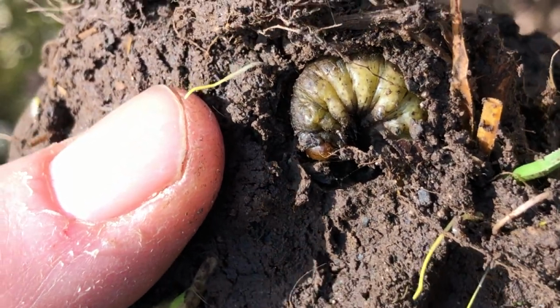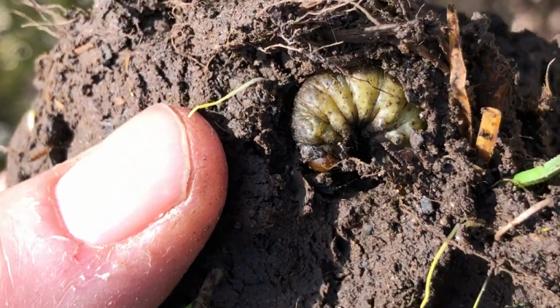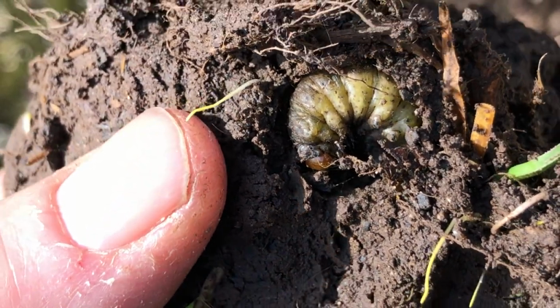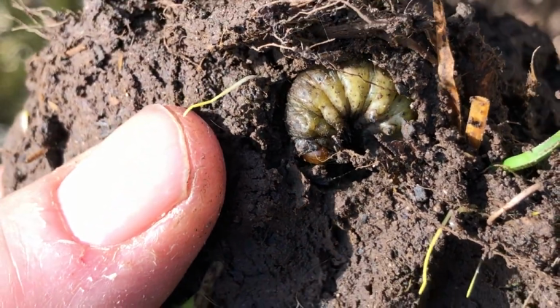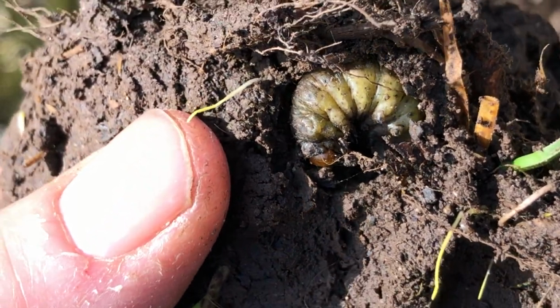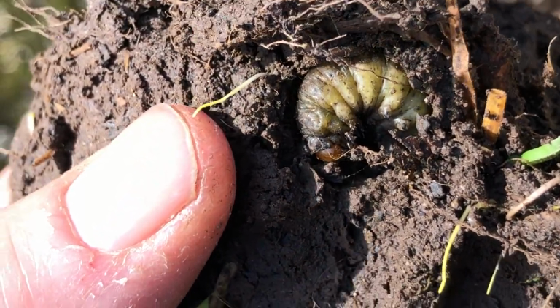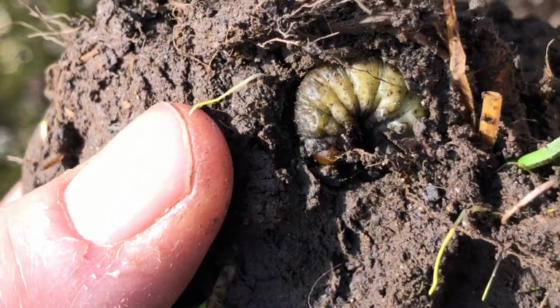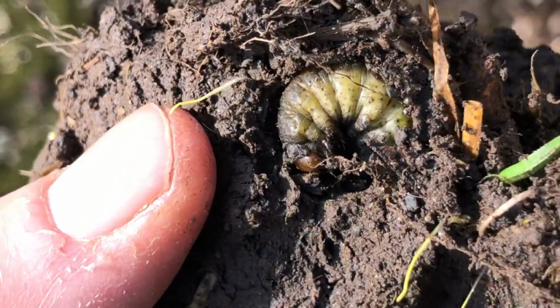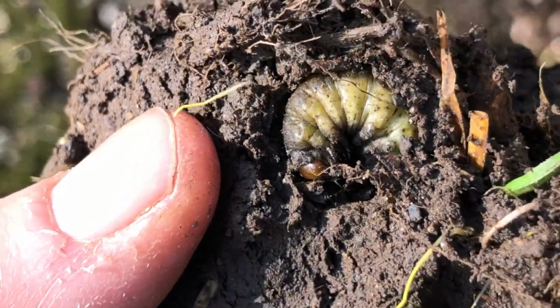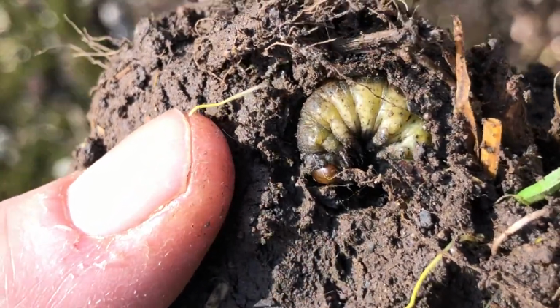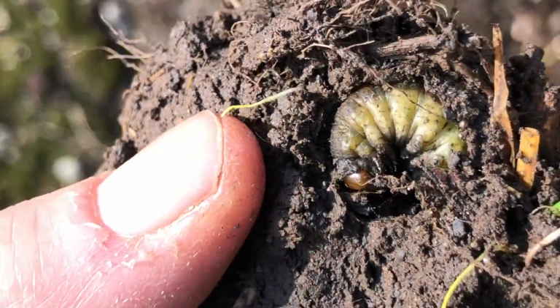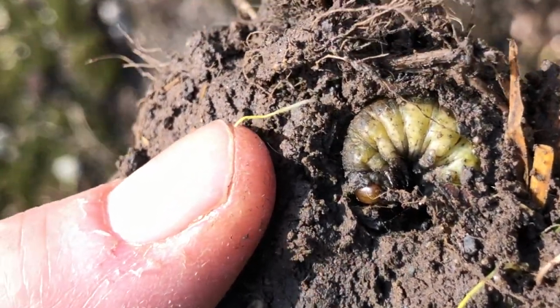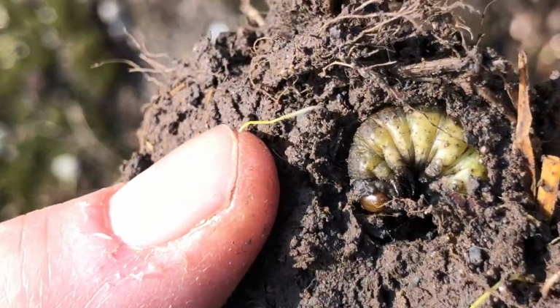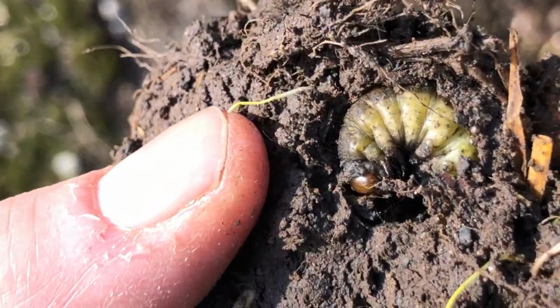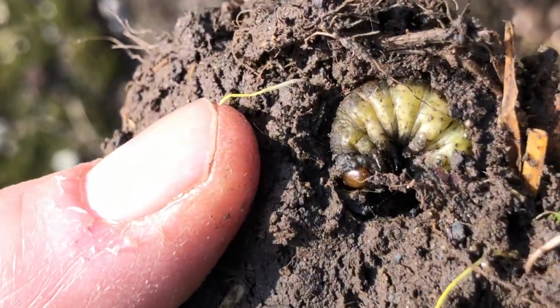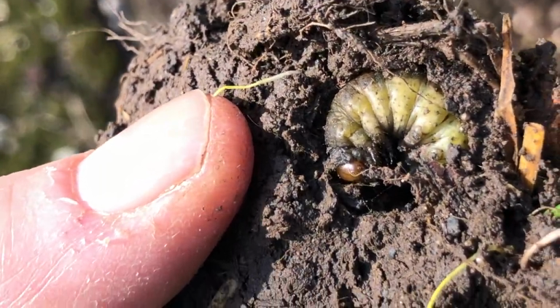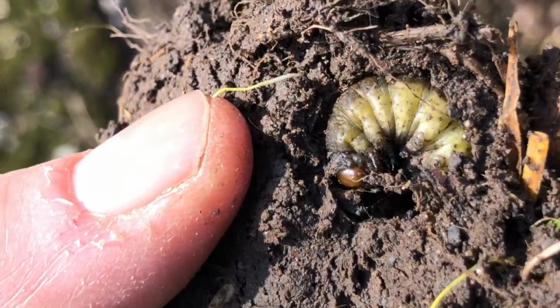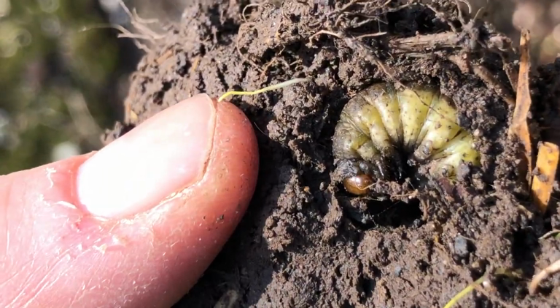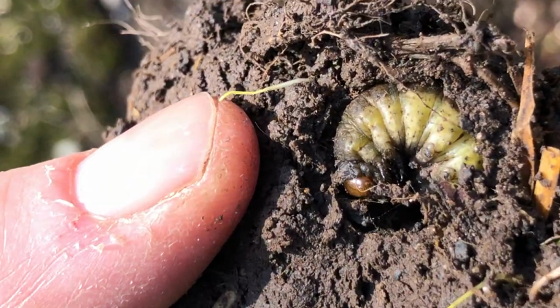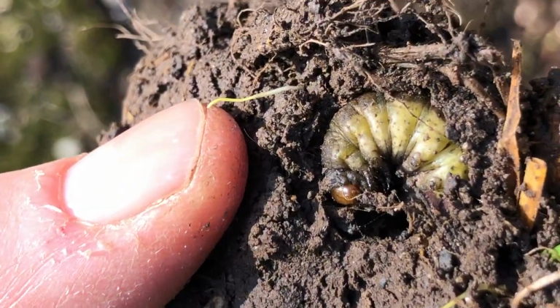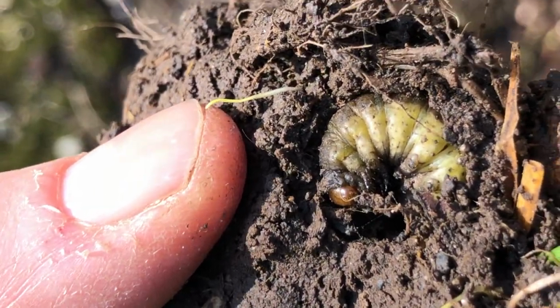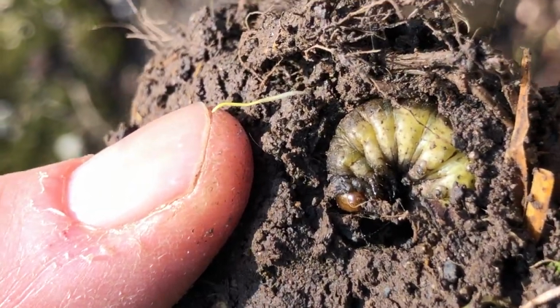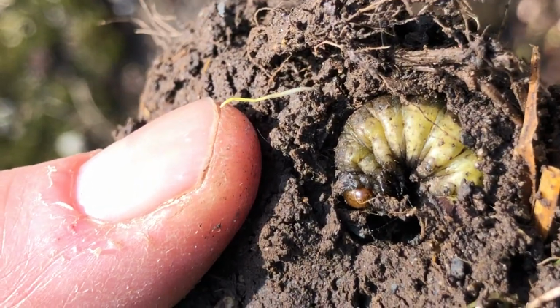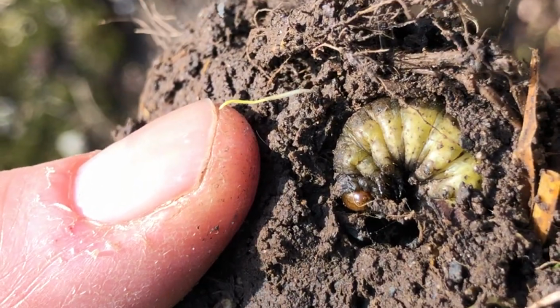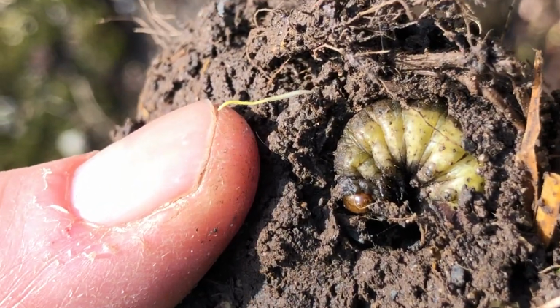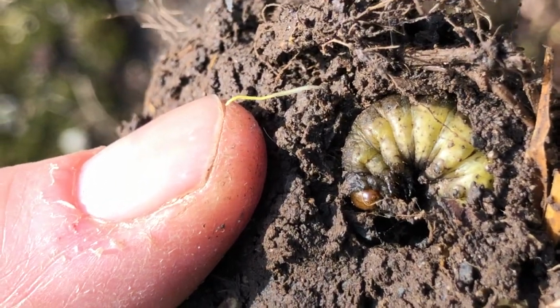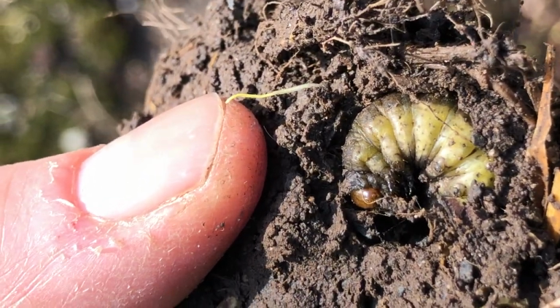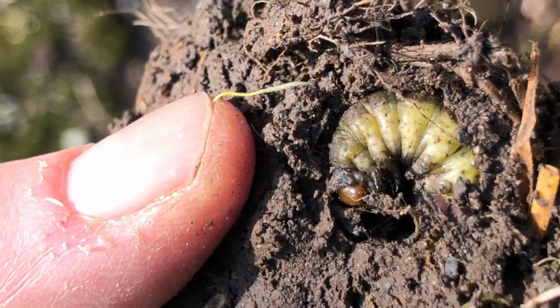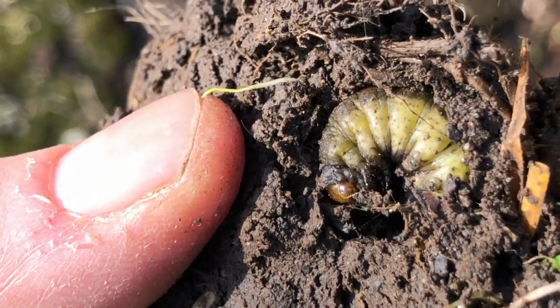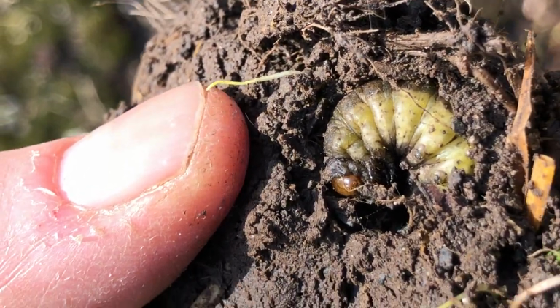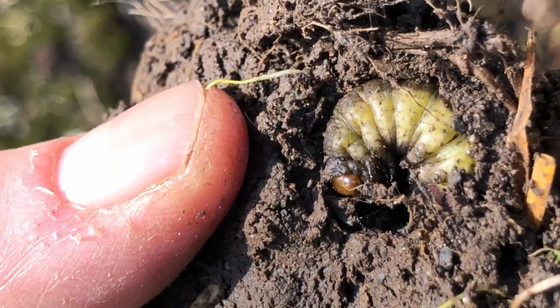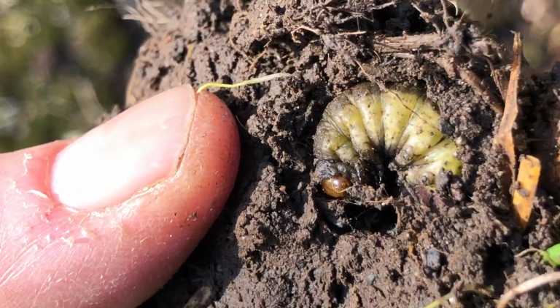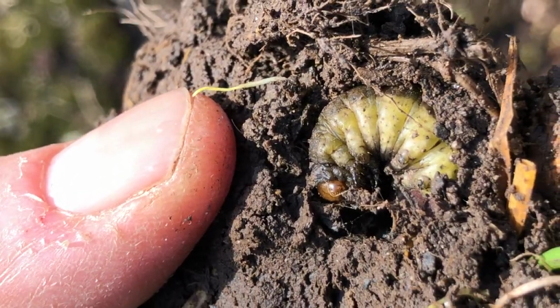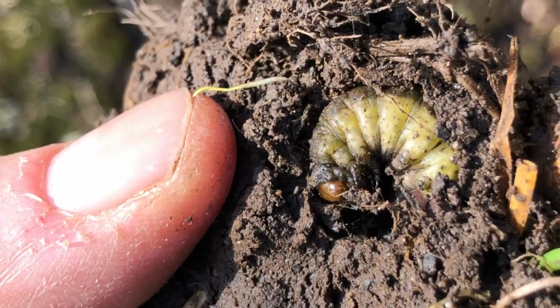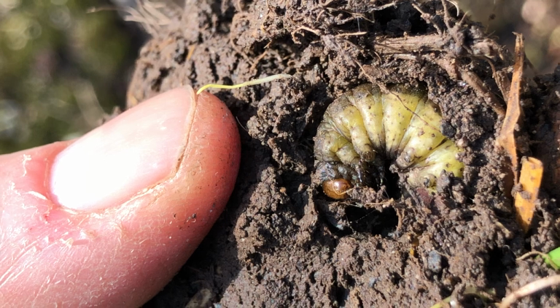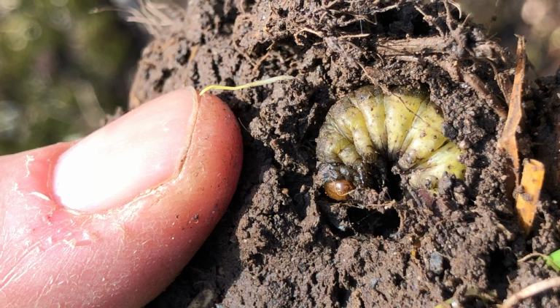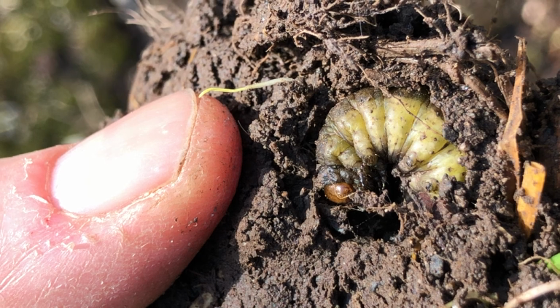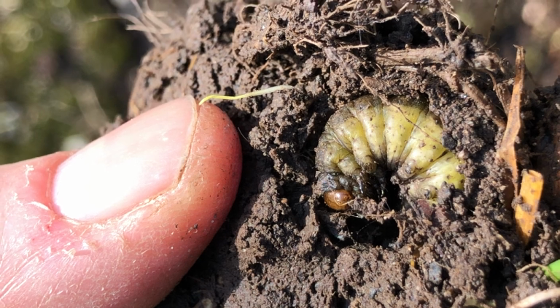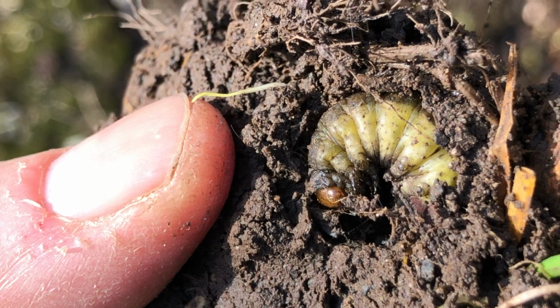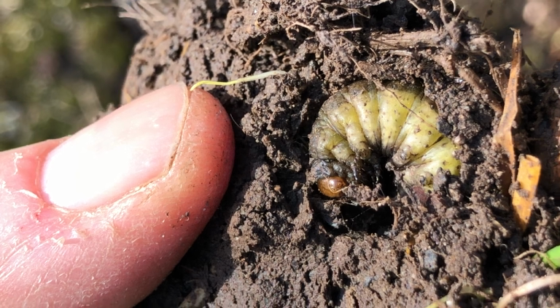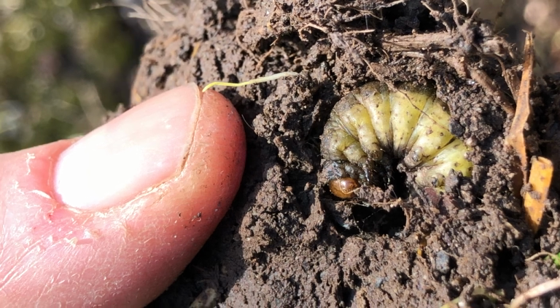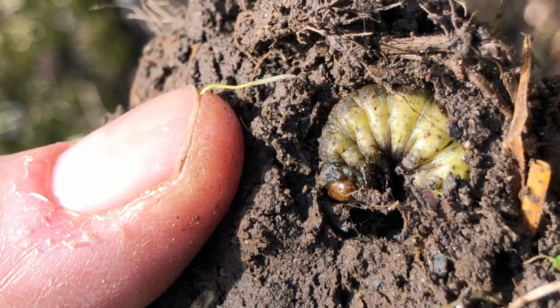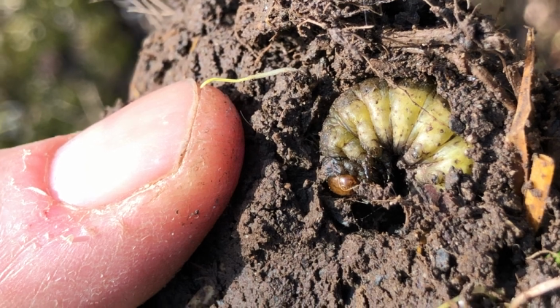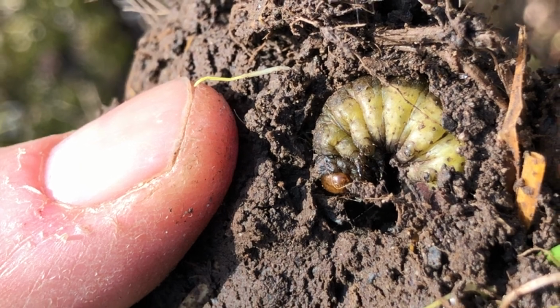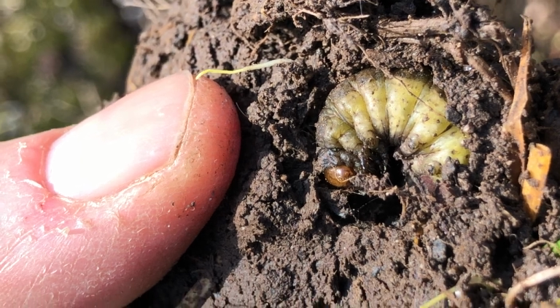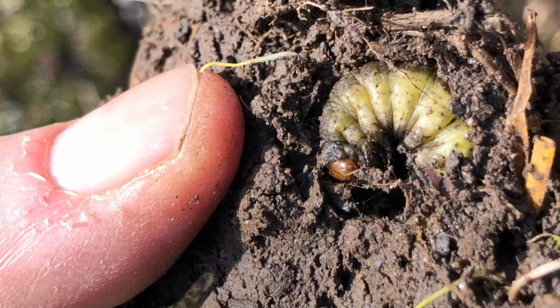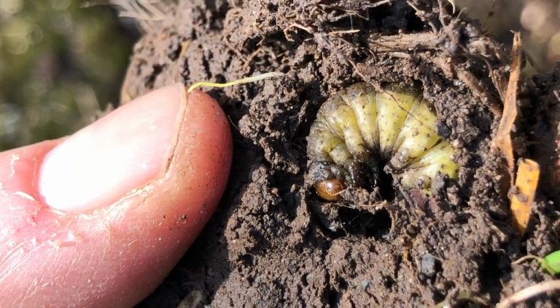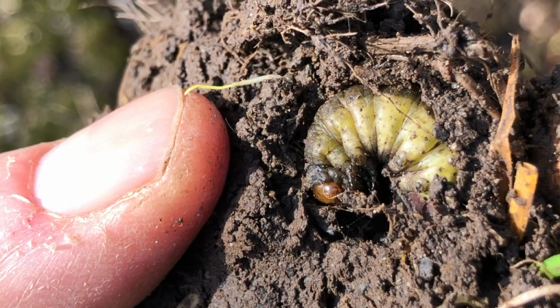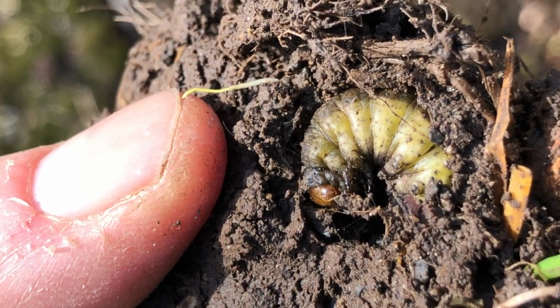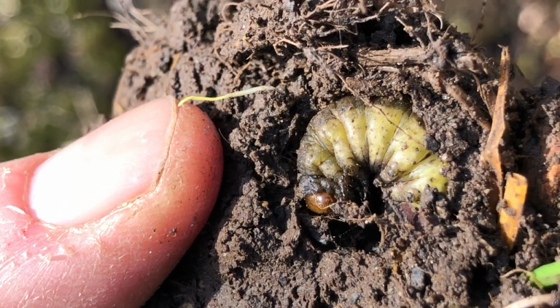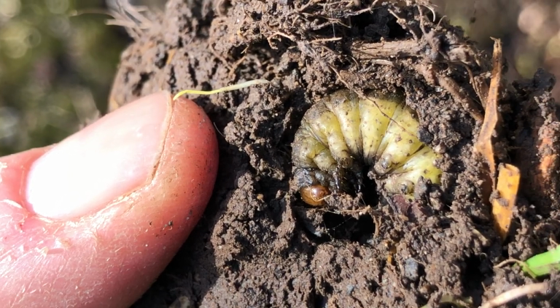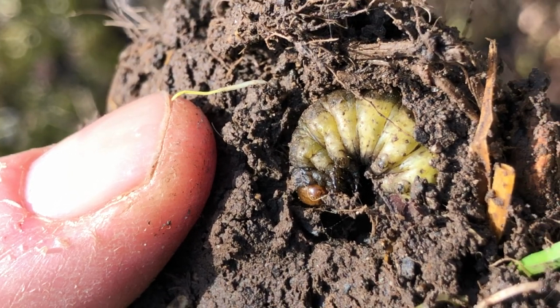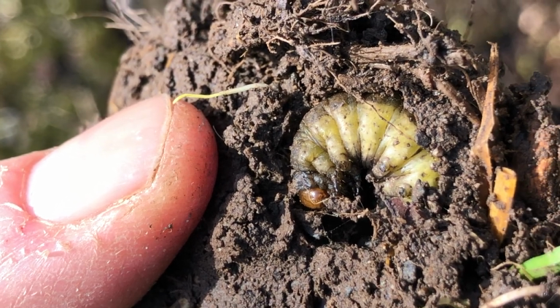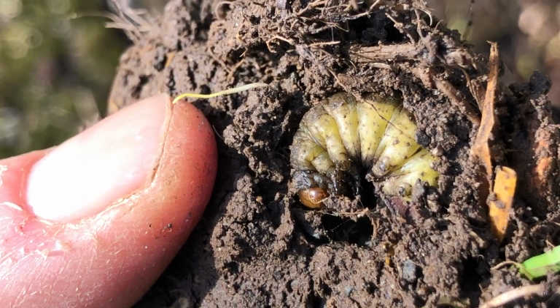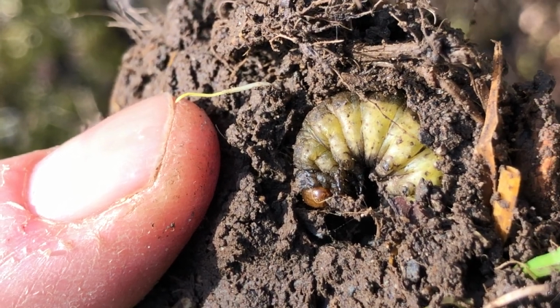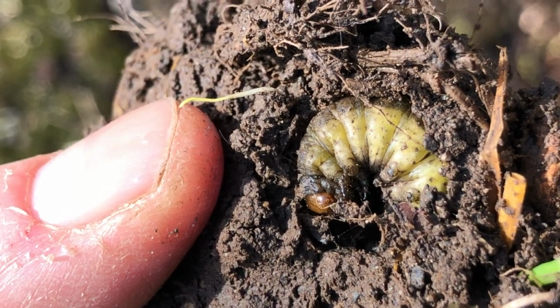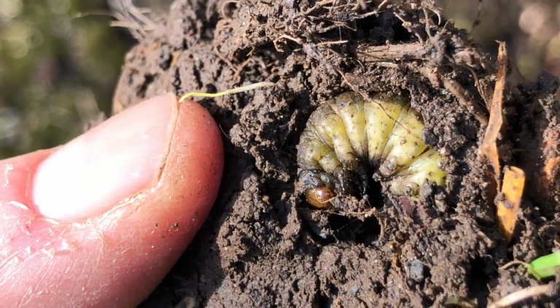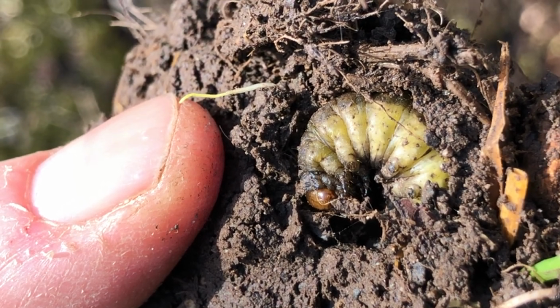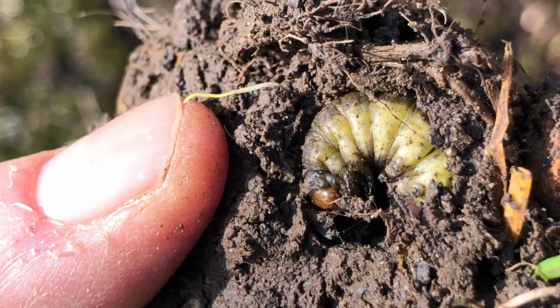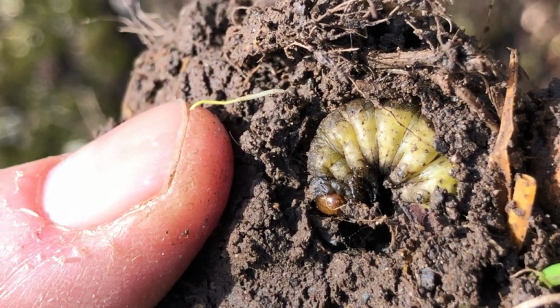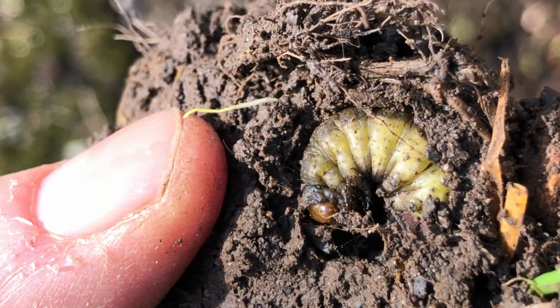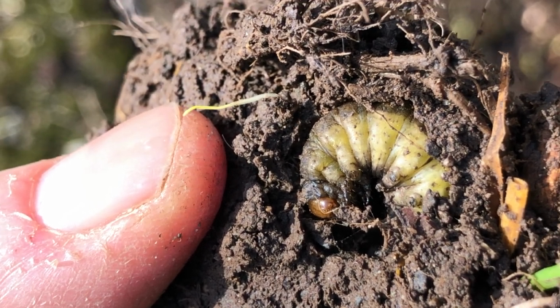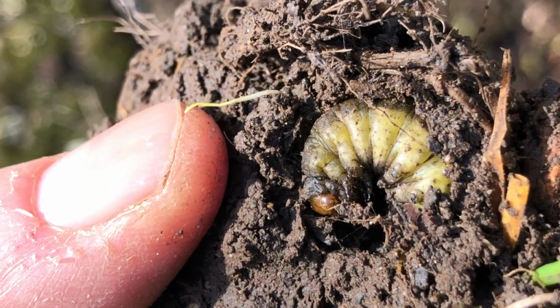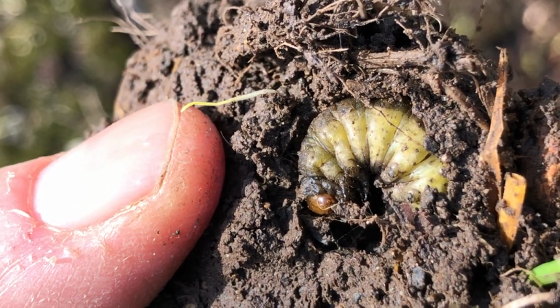So there's a dung beetle — a sweet little baby dung beetle.